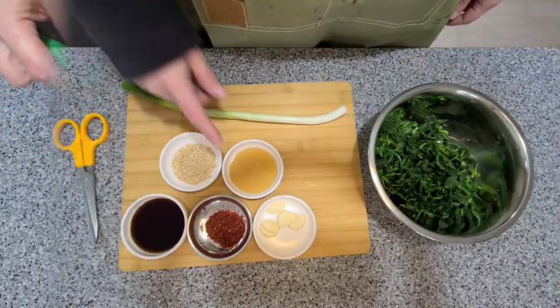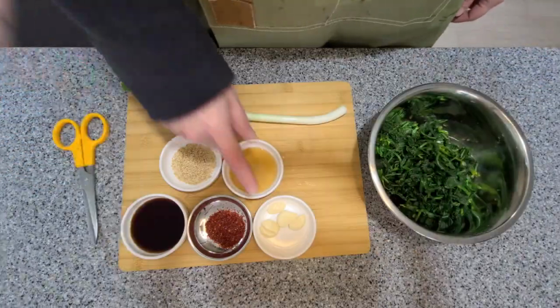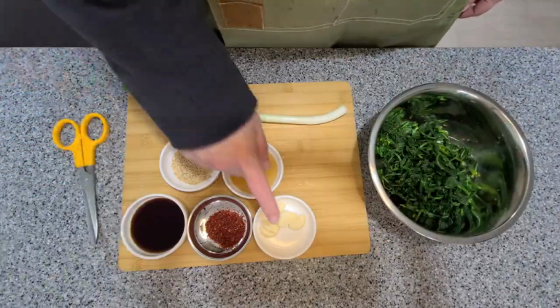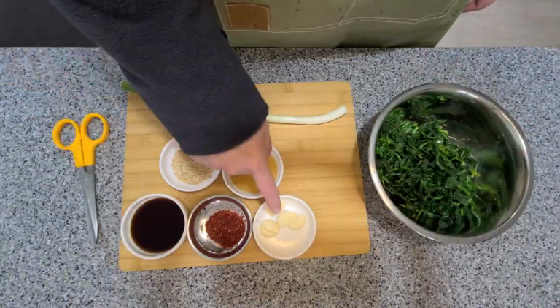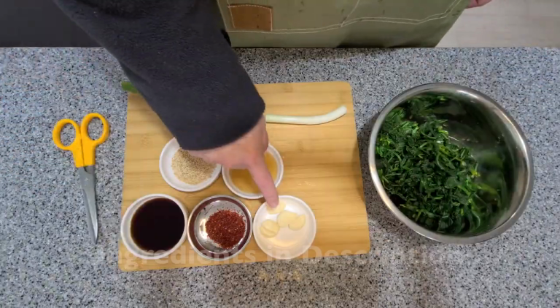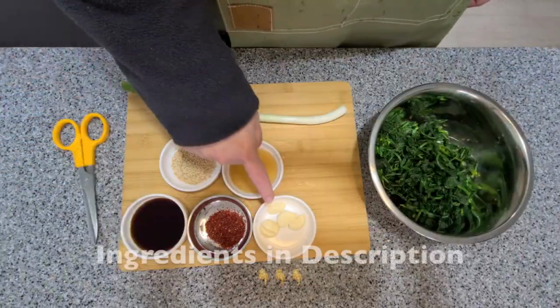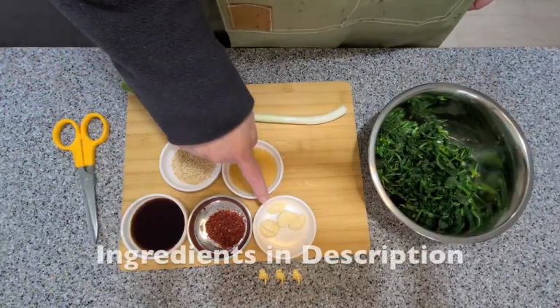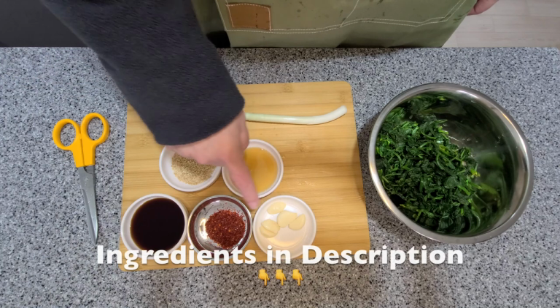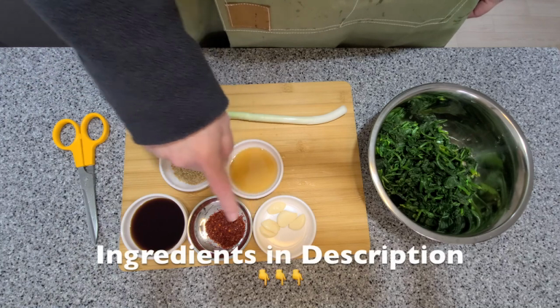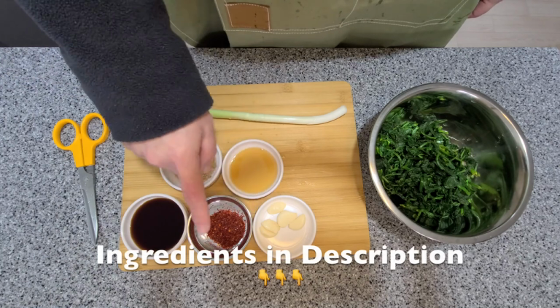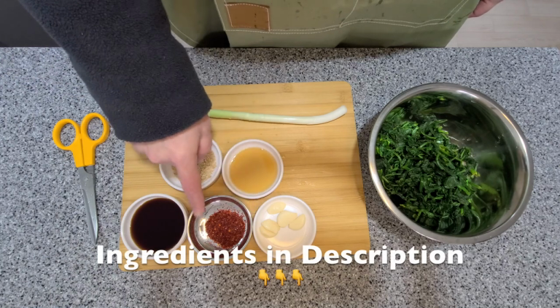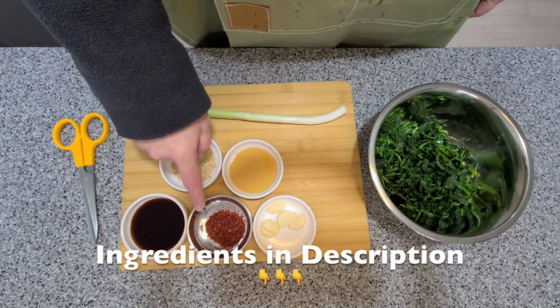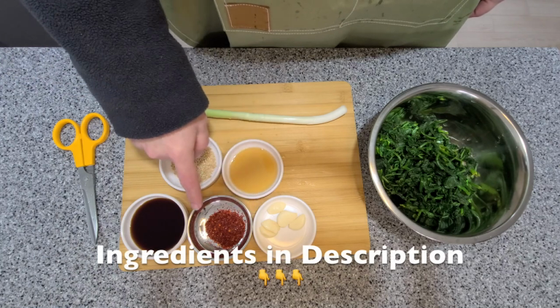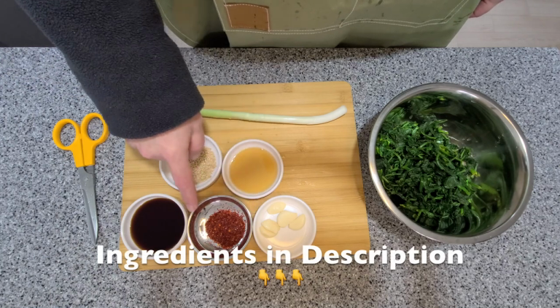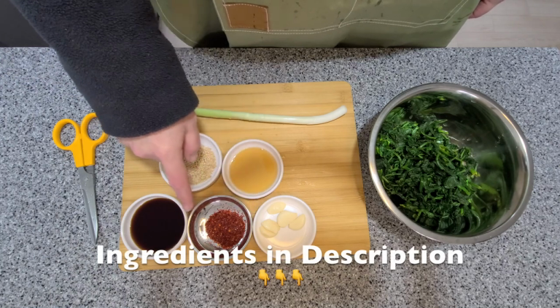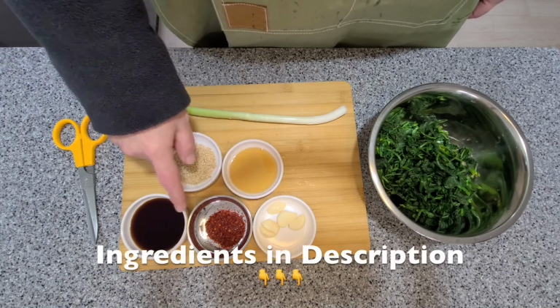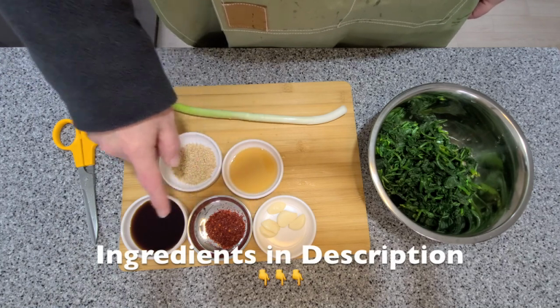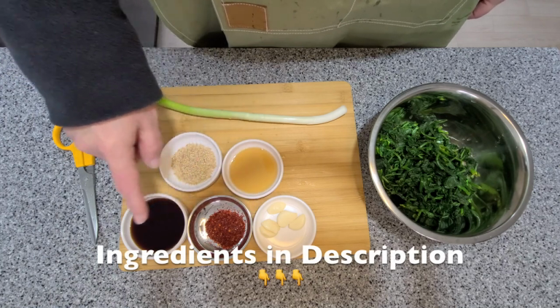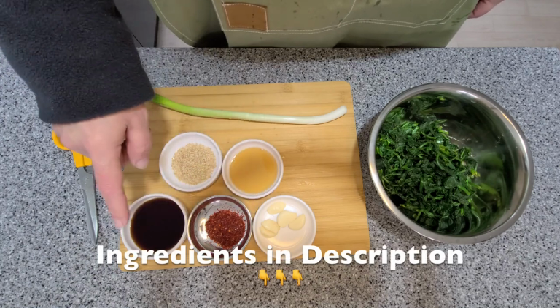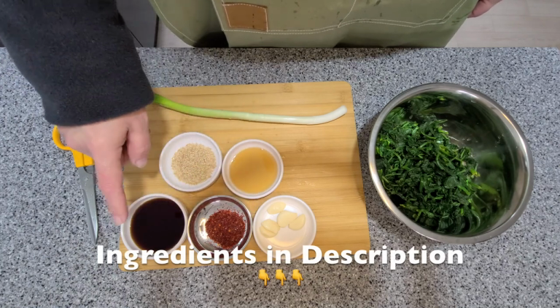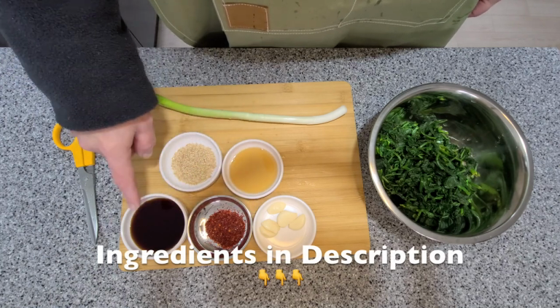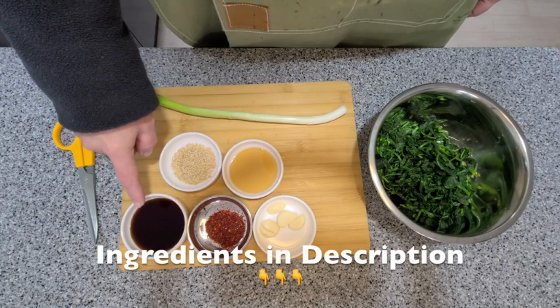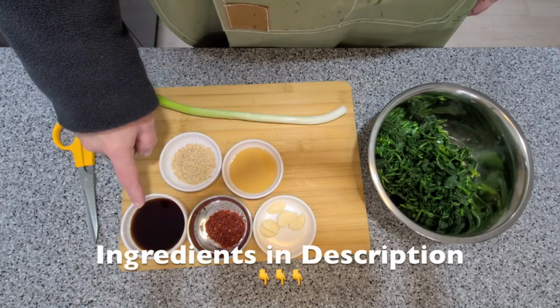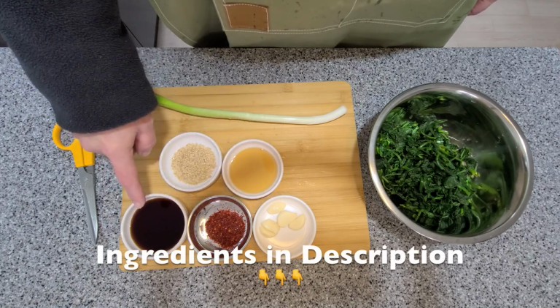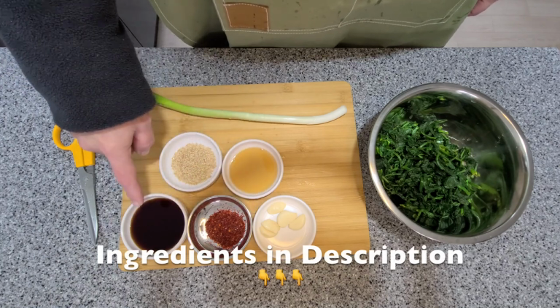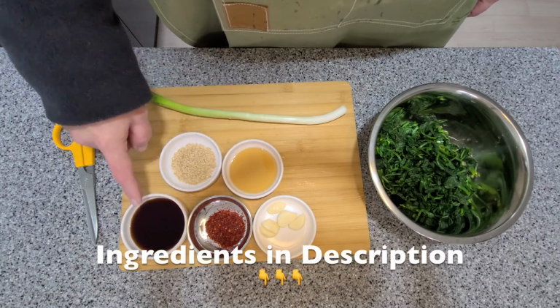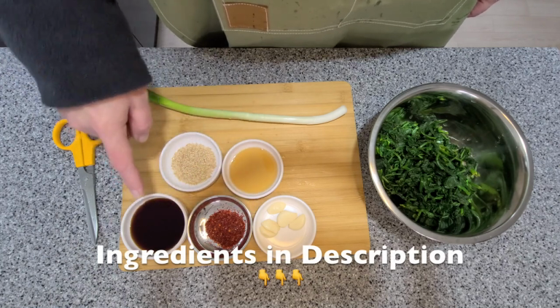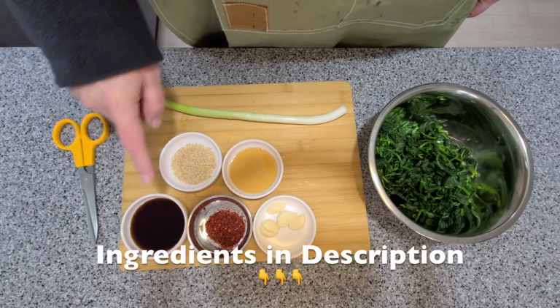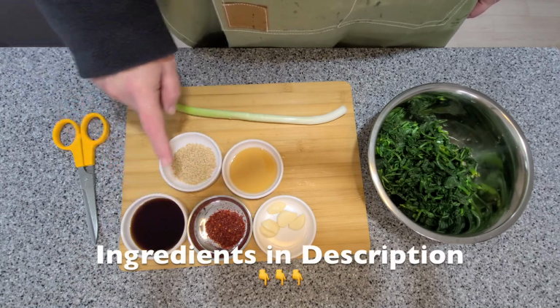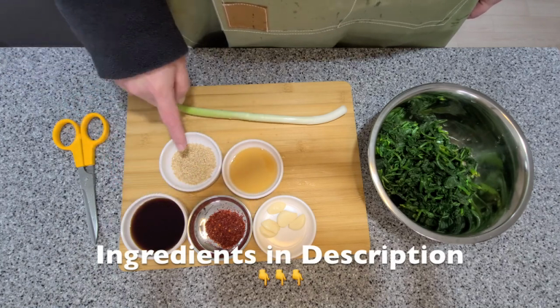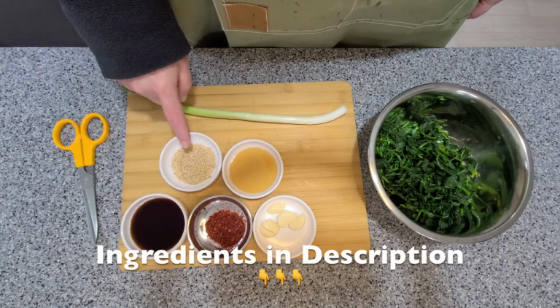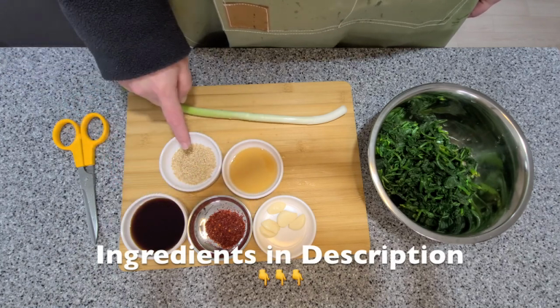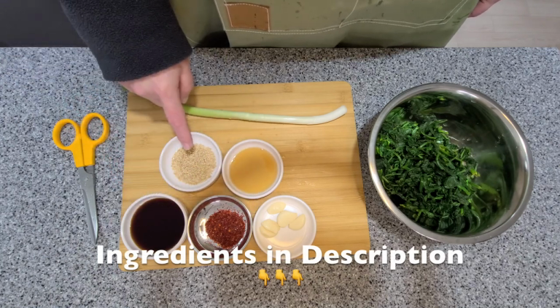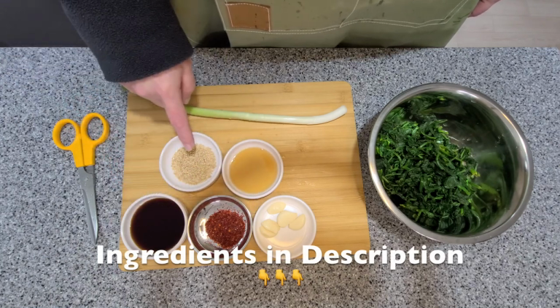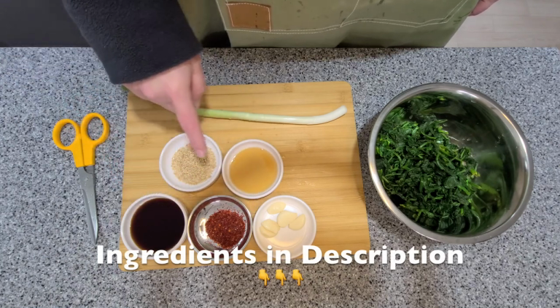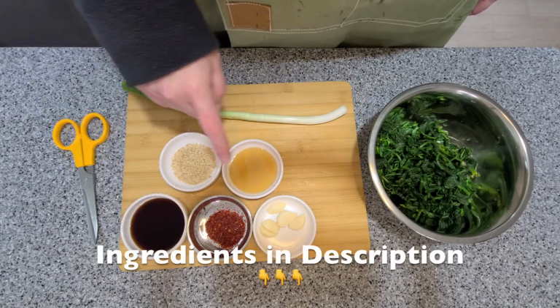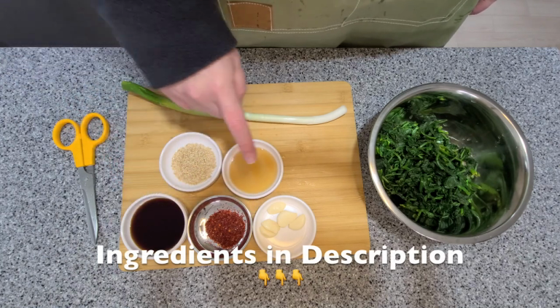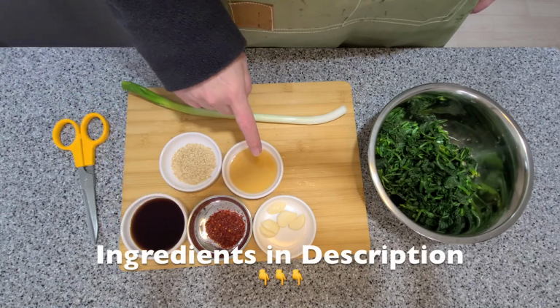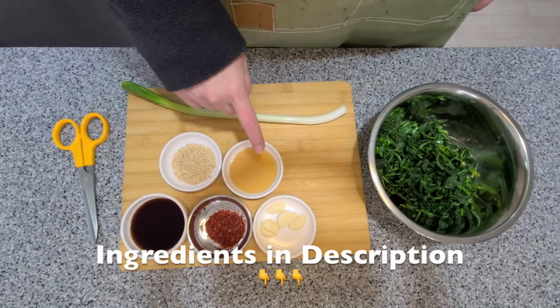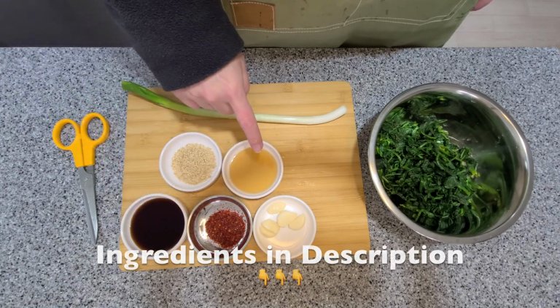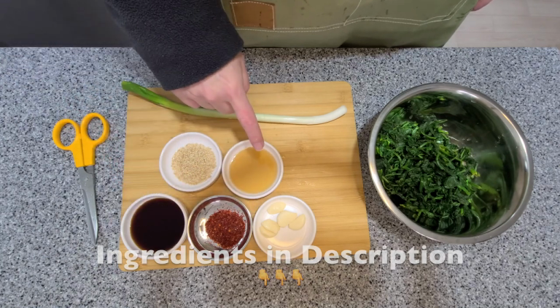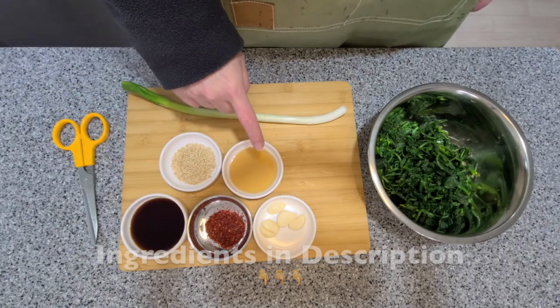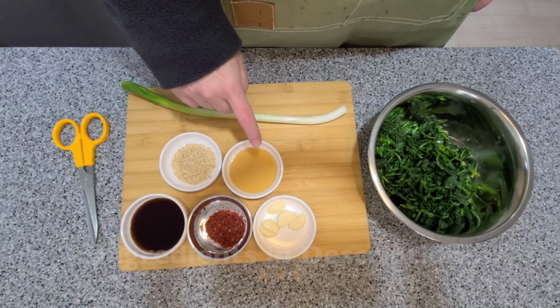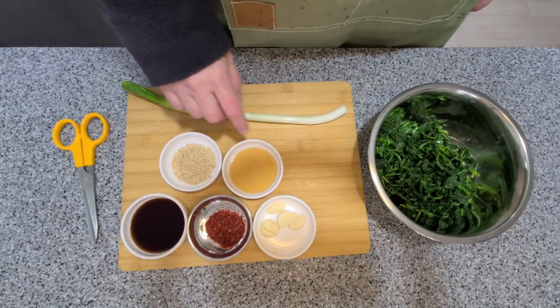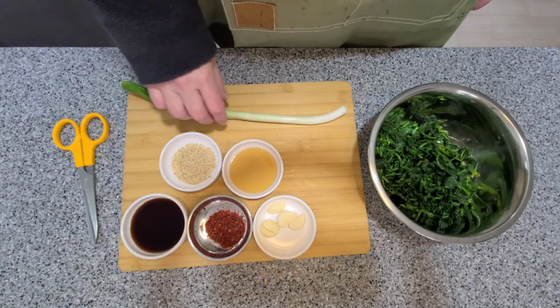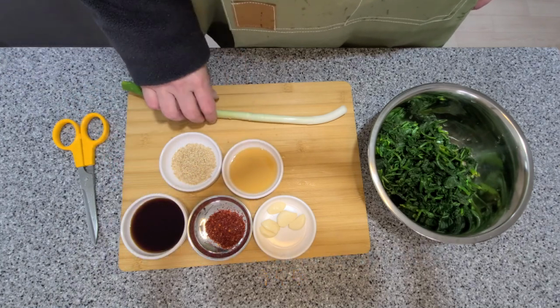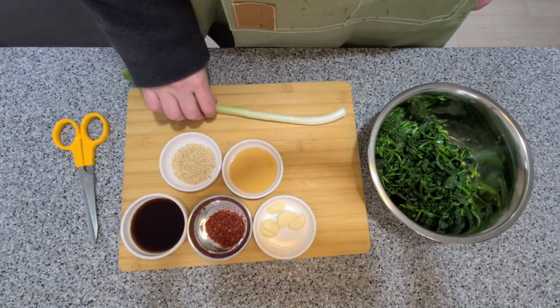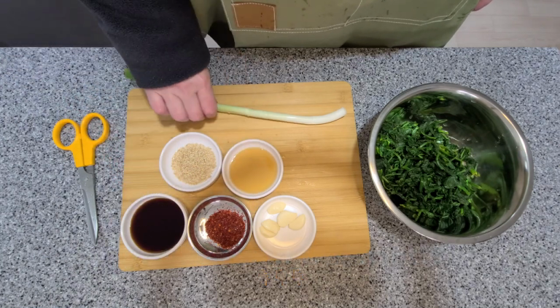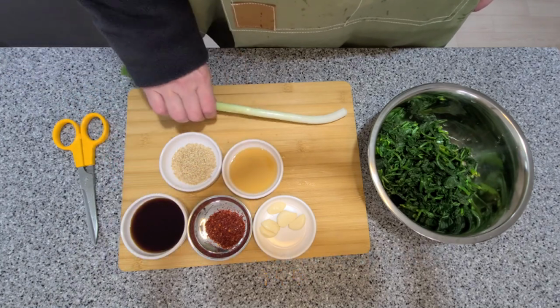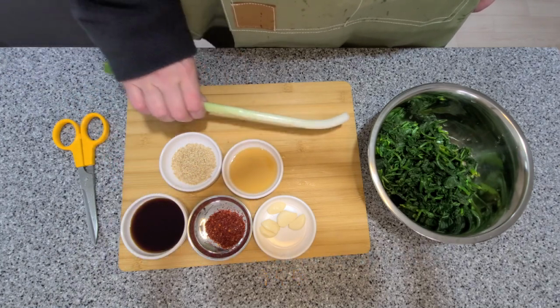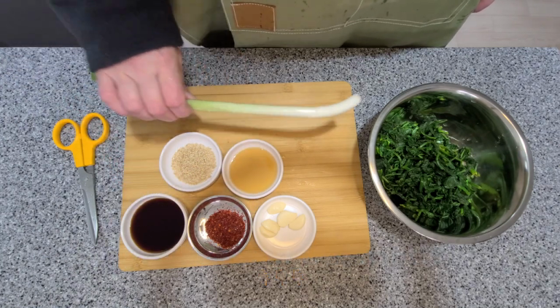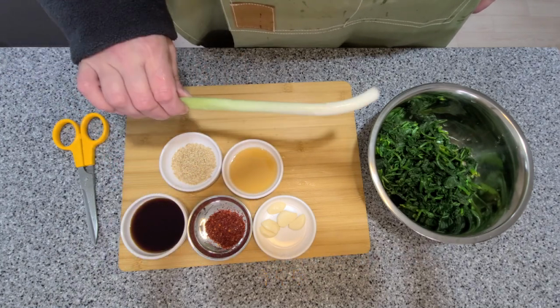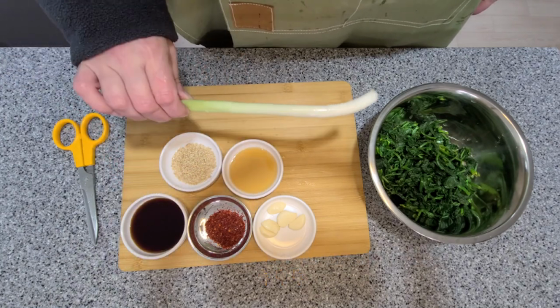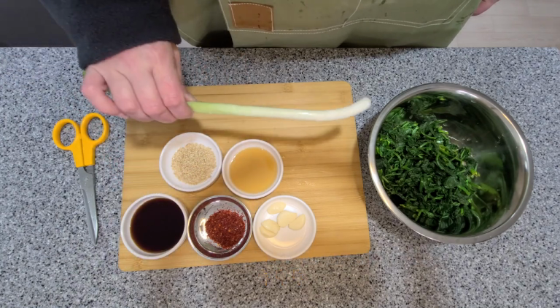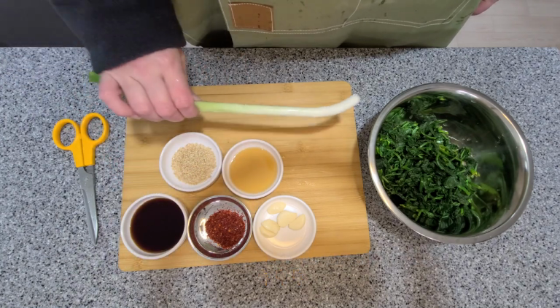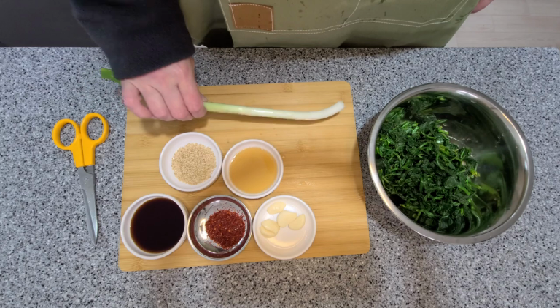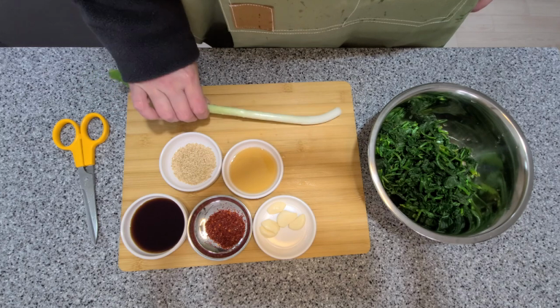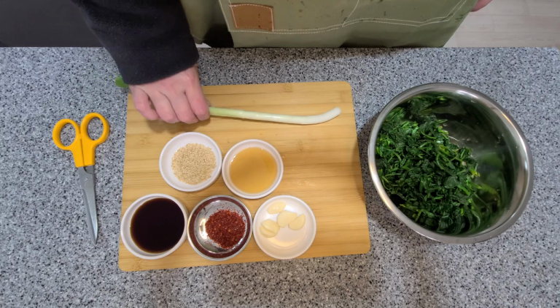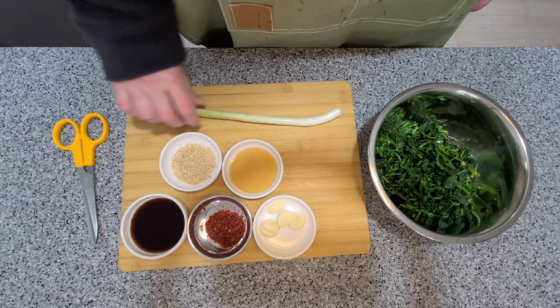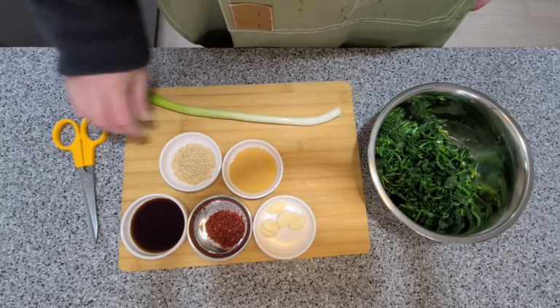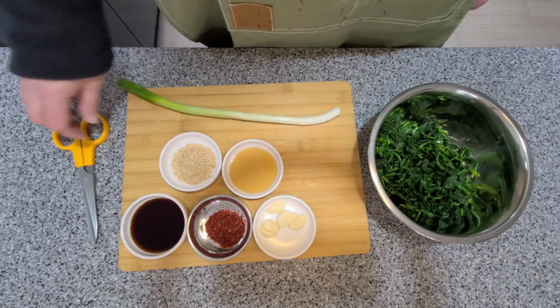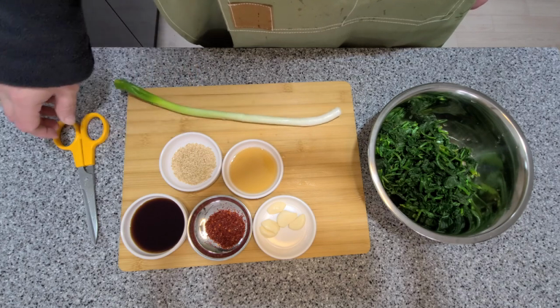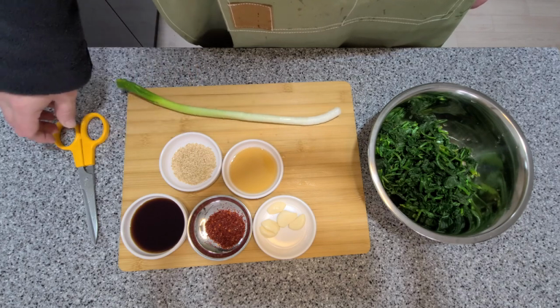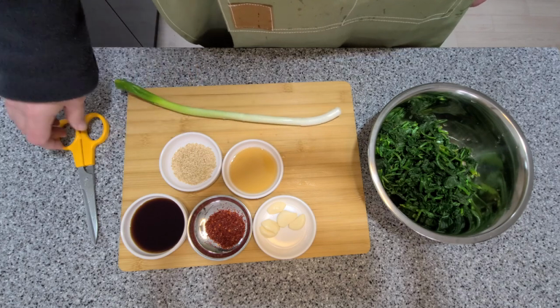We've got some garlic, chili powder, low-sodium soy sauce, sesame seeds, sesame oil, and a green onion.